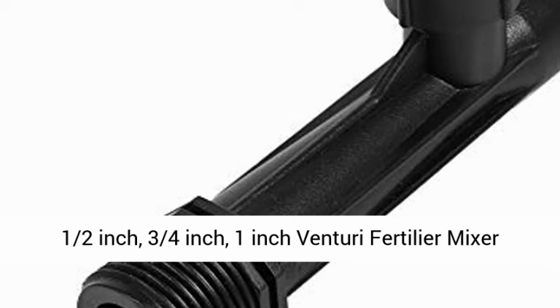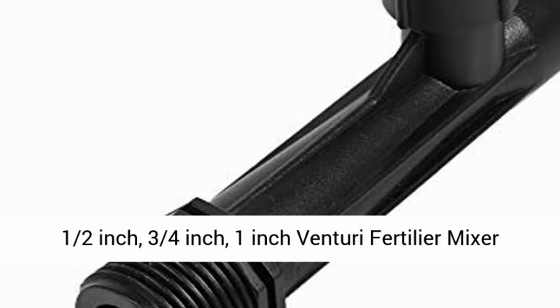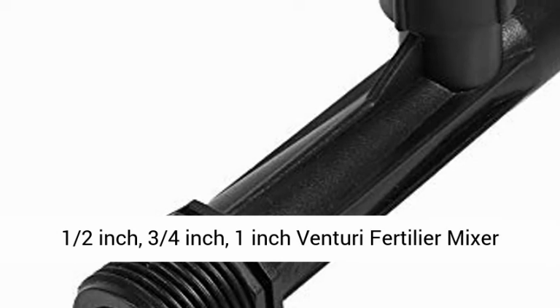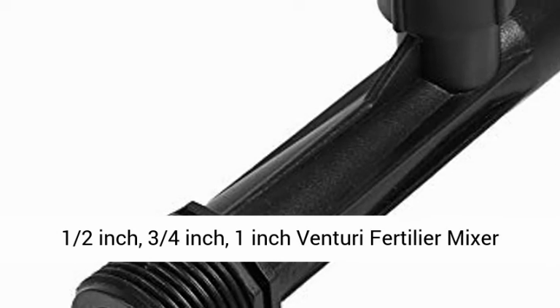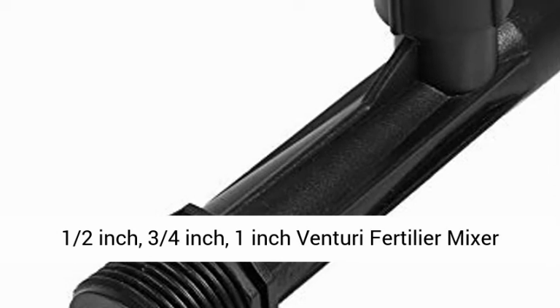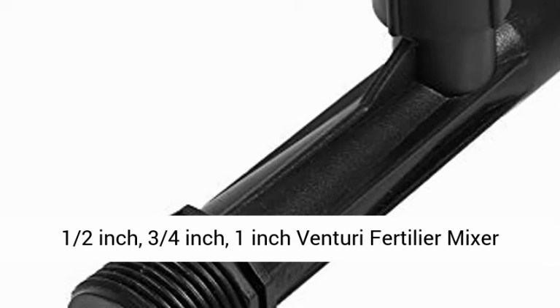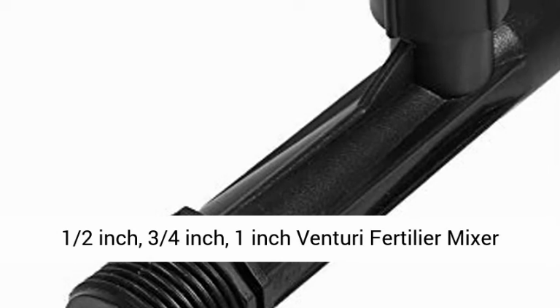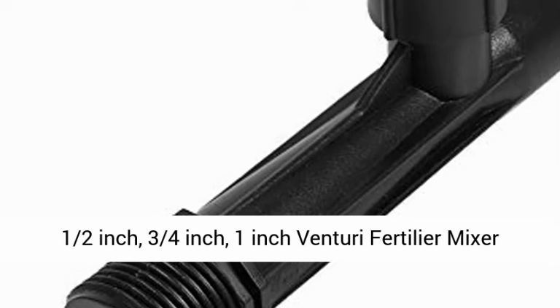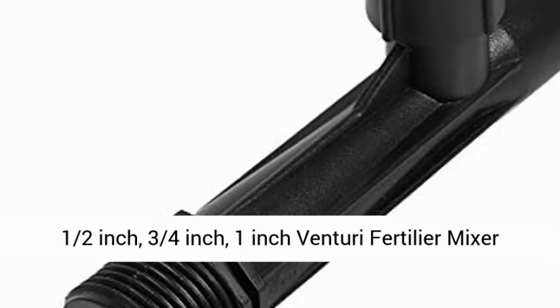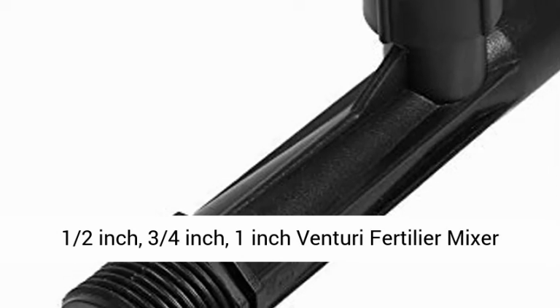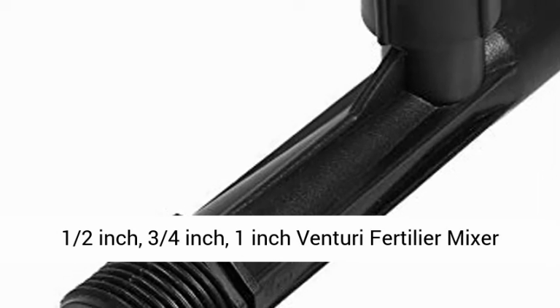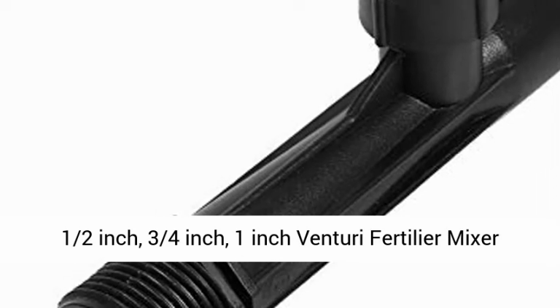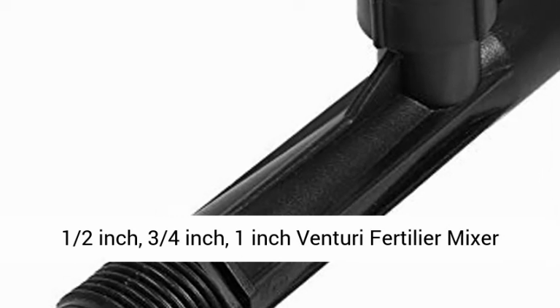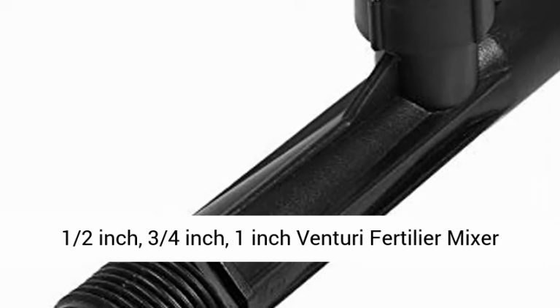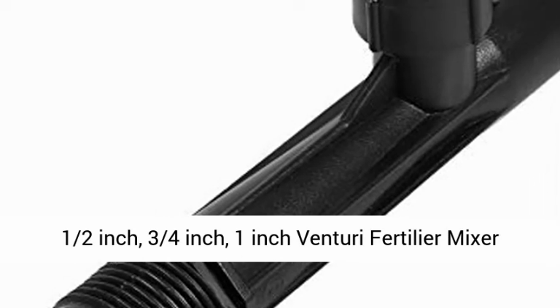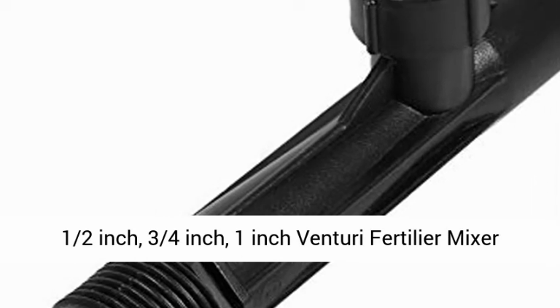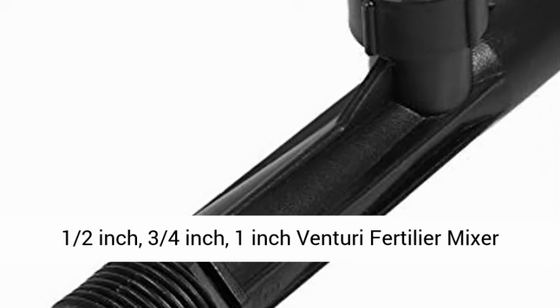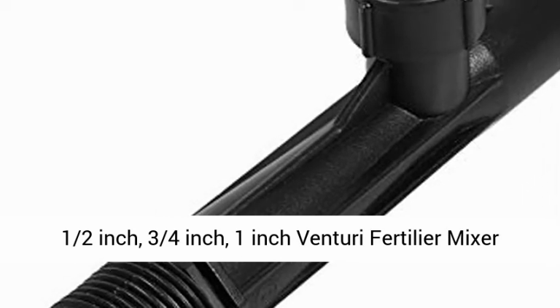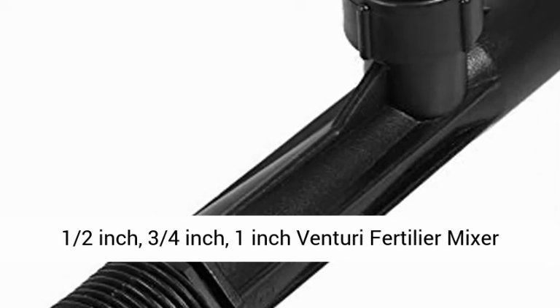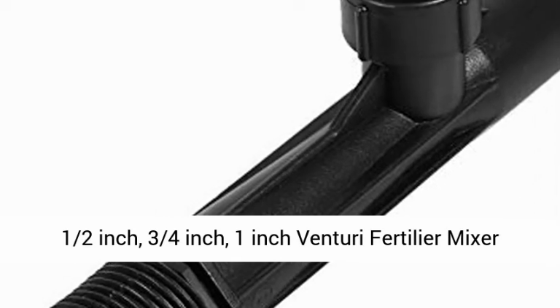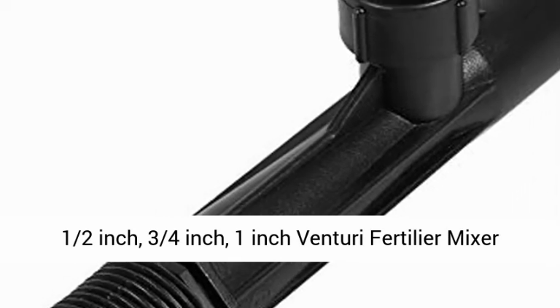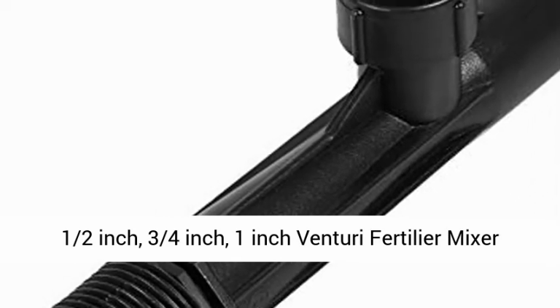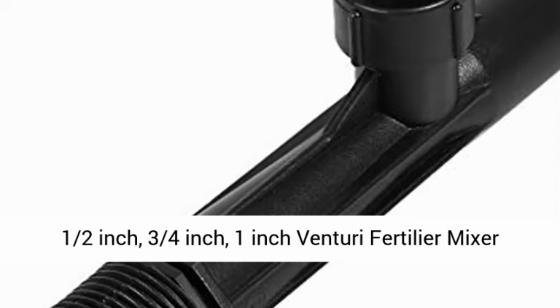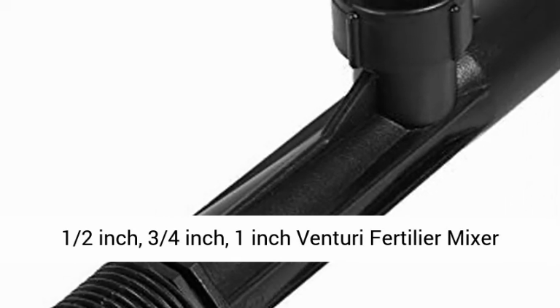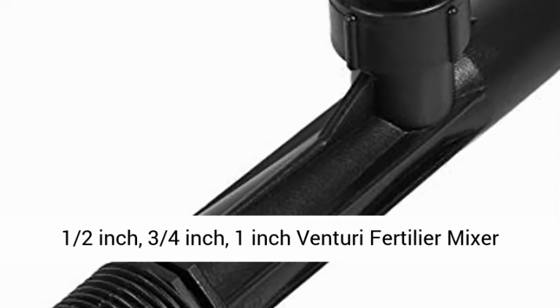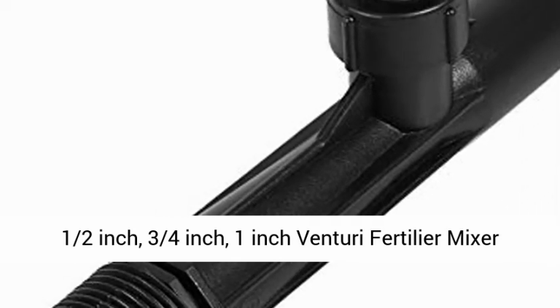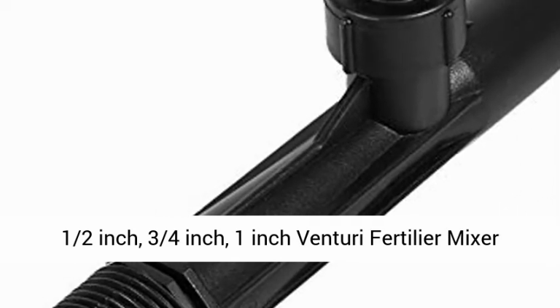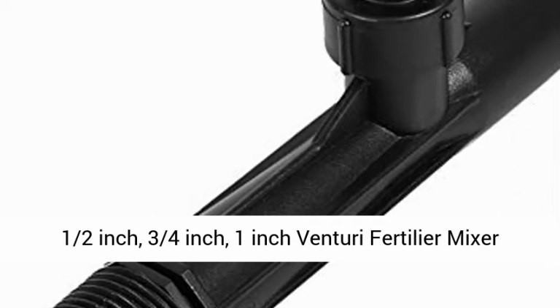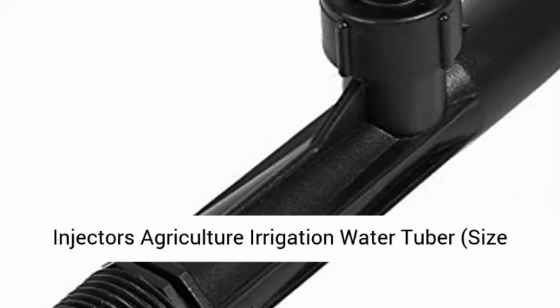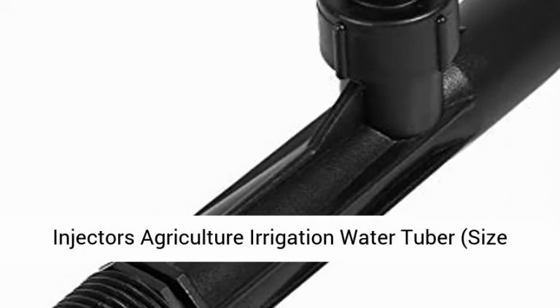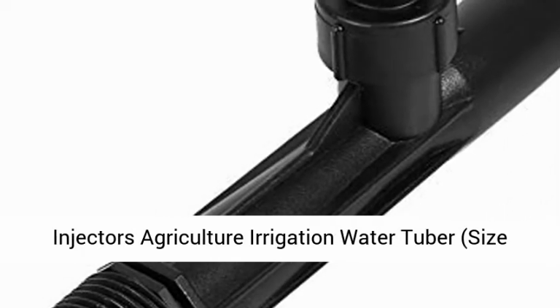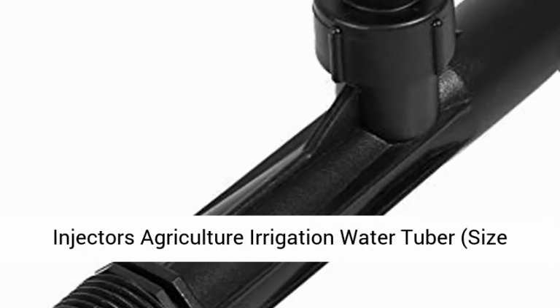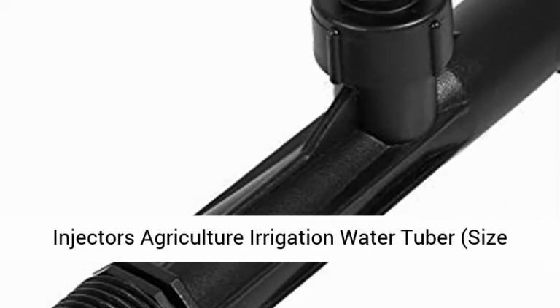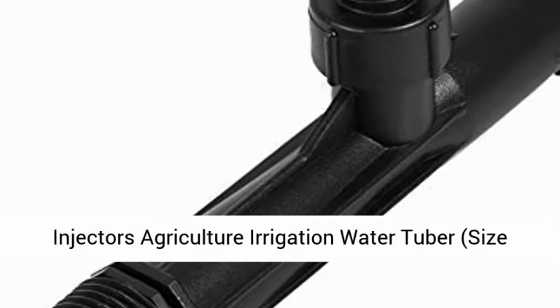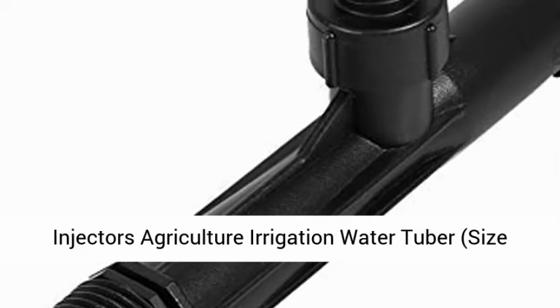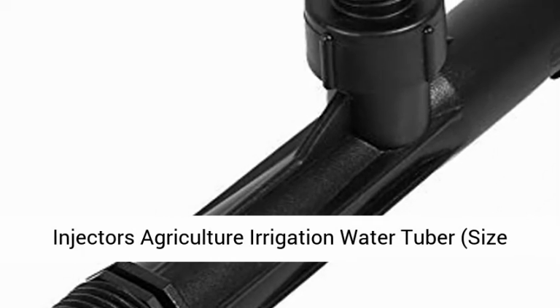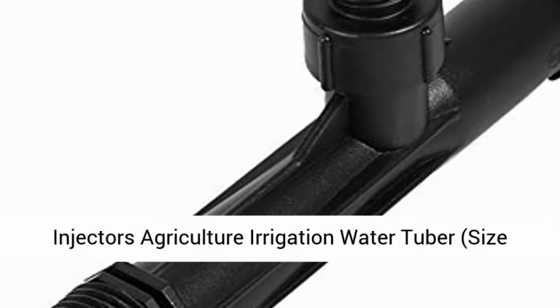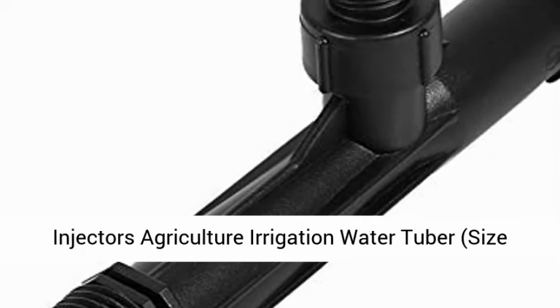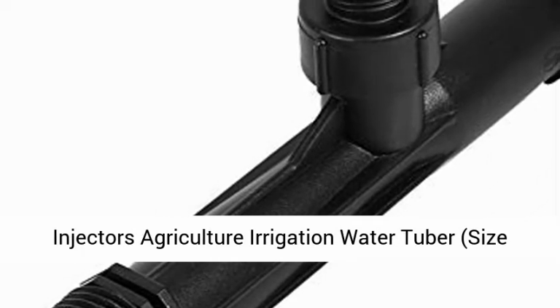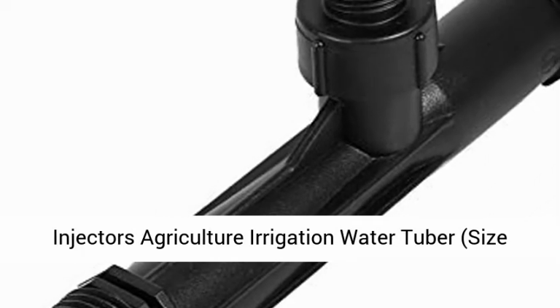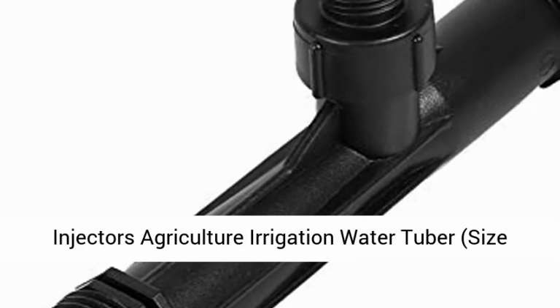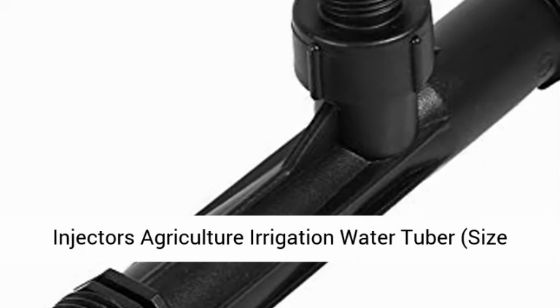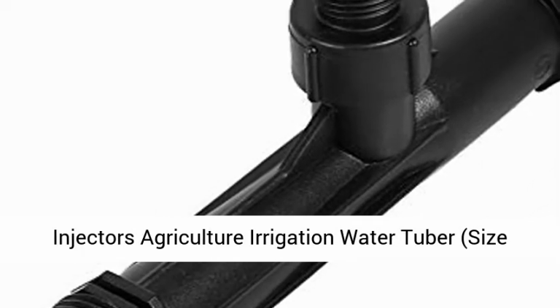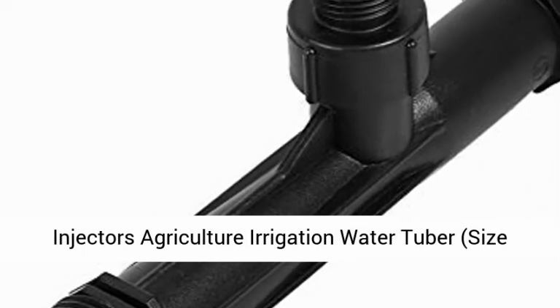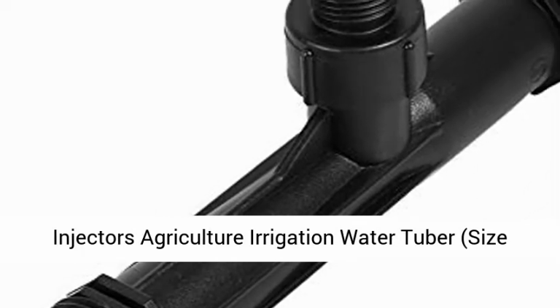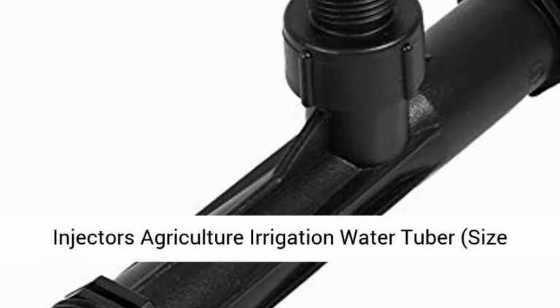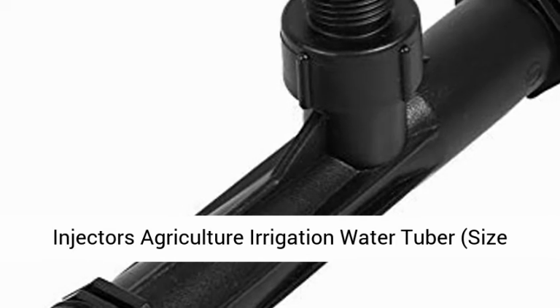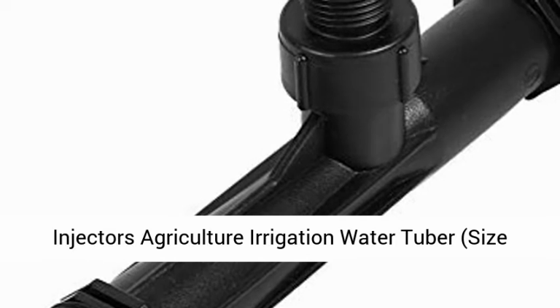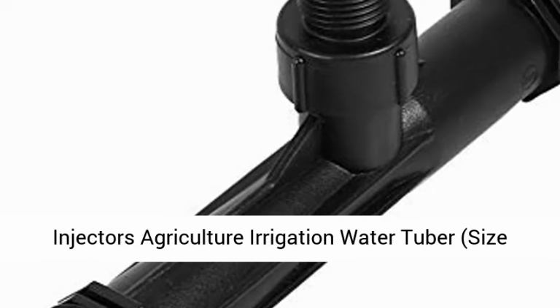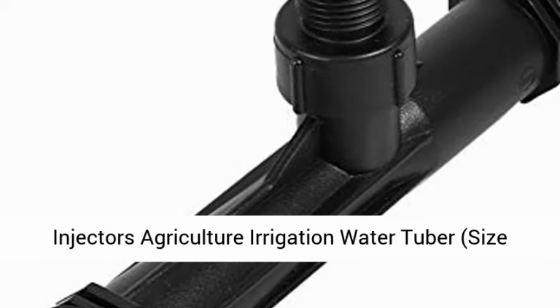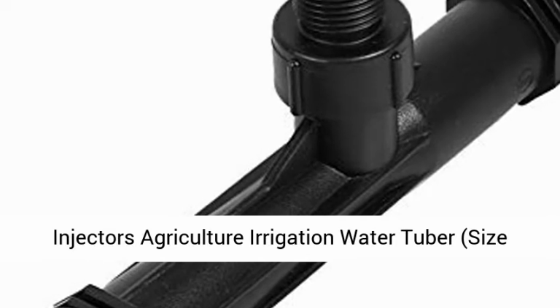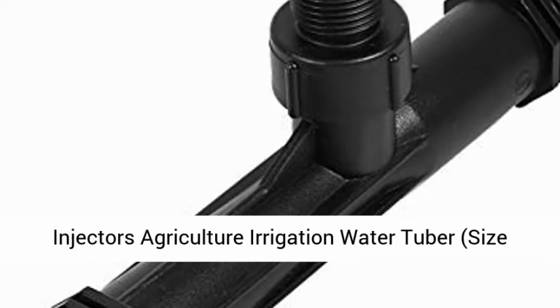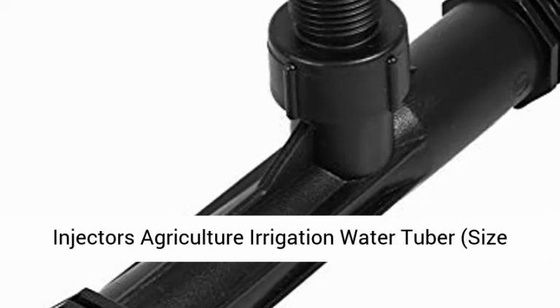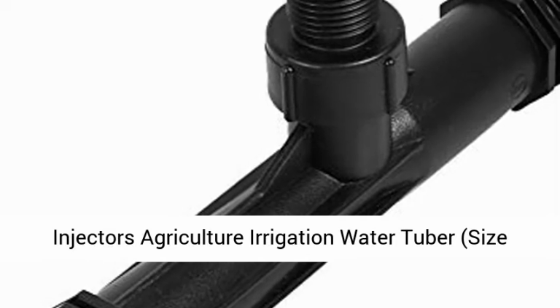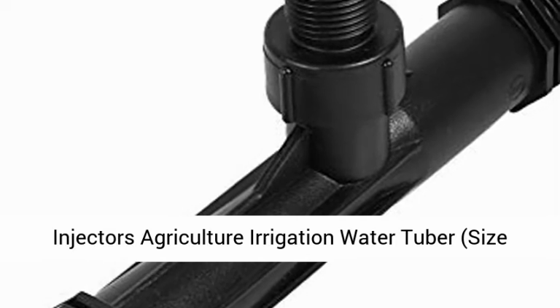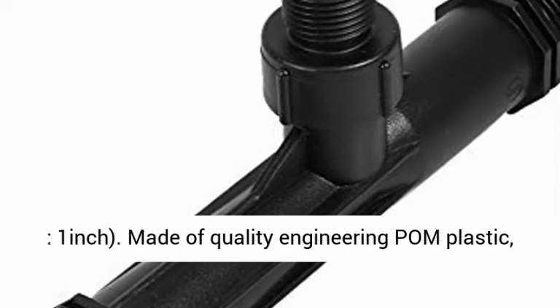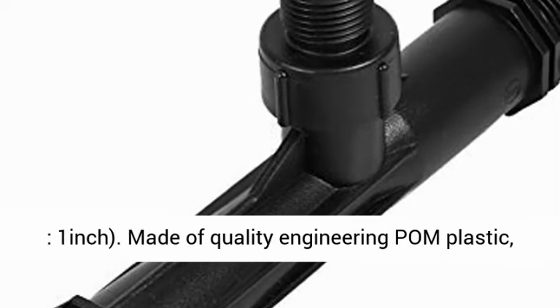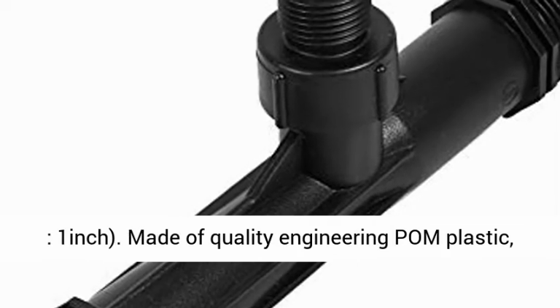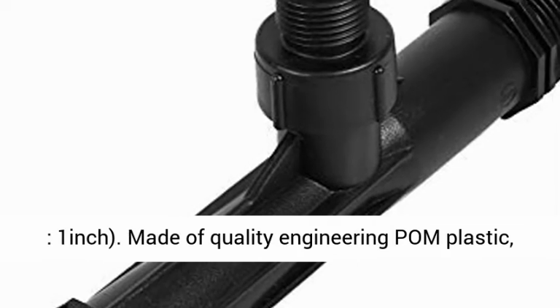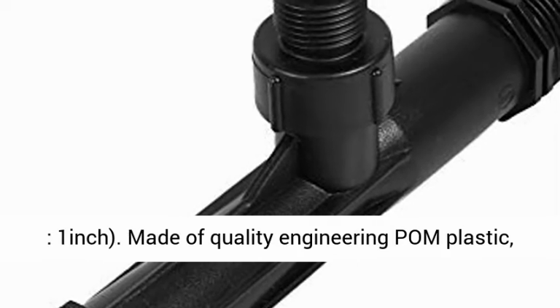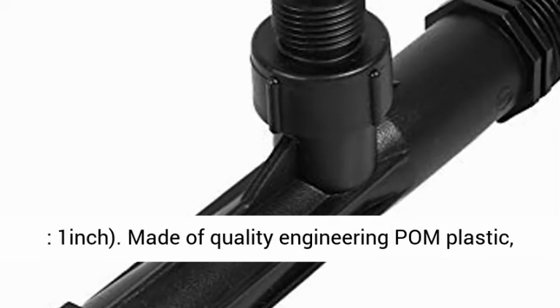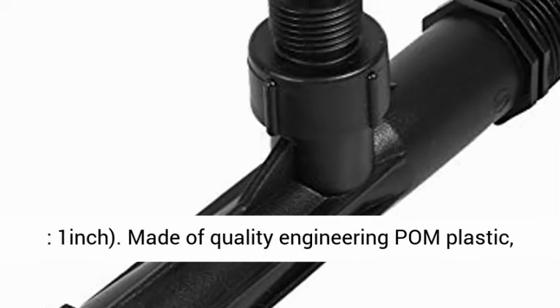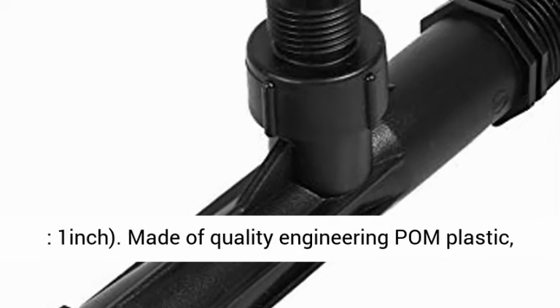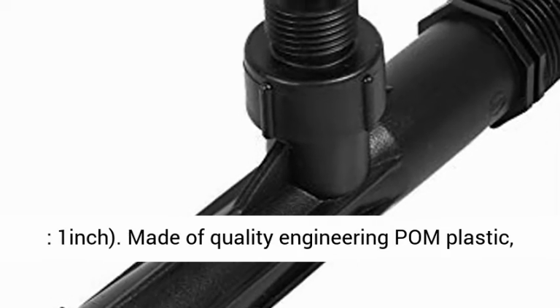A half-inch, three-fourths-inch, one-inch Venturi Fertilizer Mixer Injectors Agriculture Irrigation Water Tuber, size 1 inch.